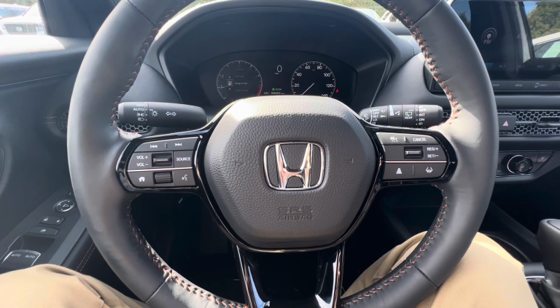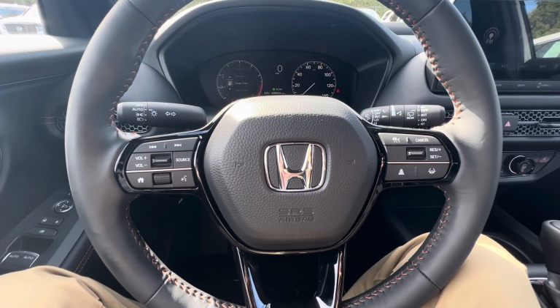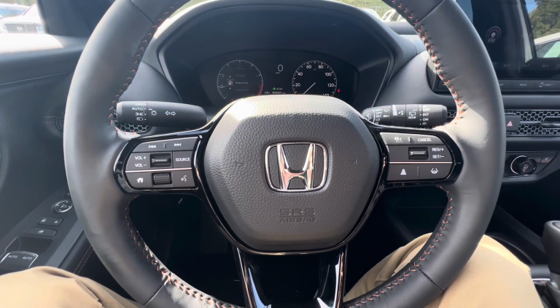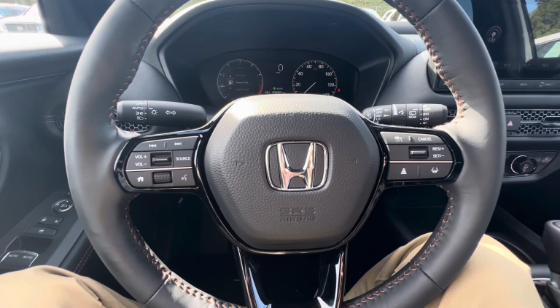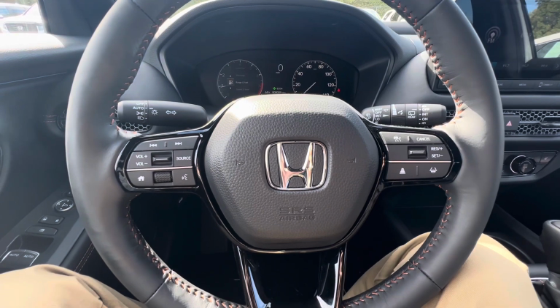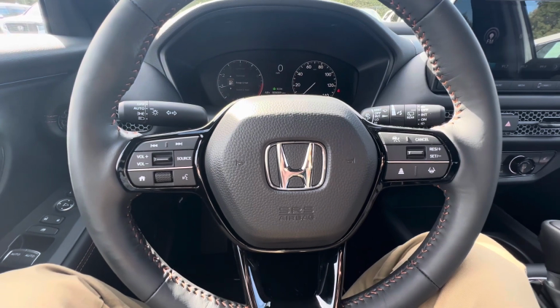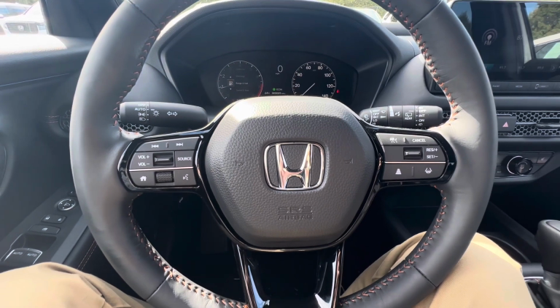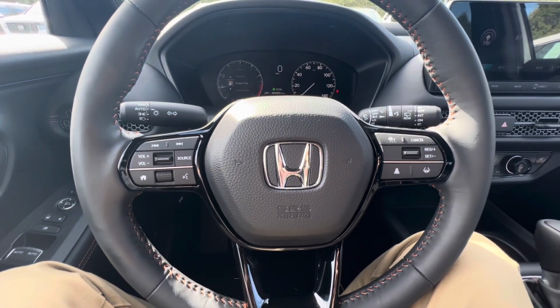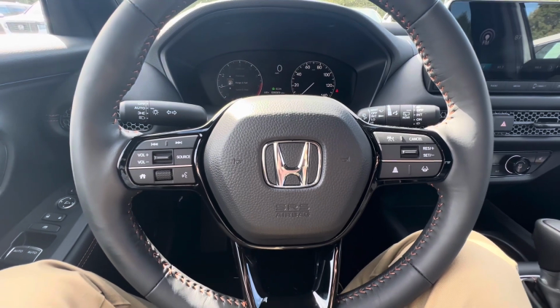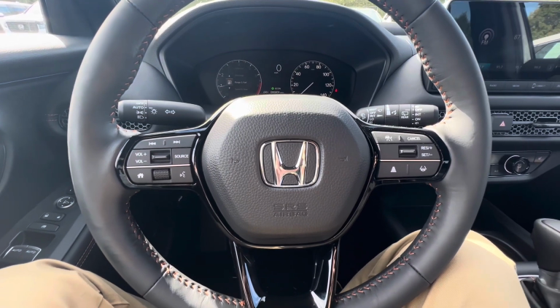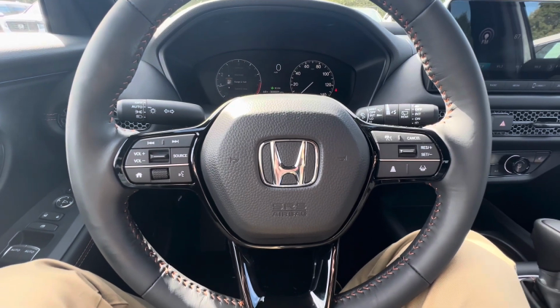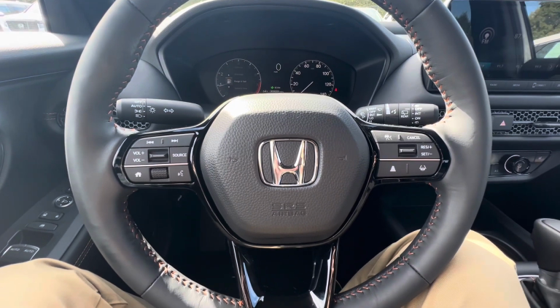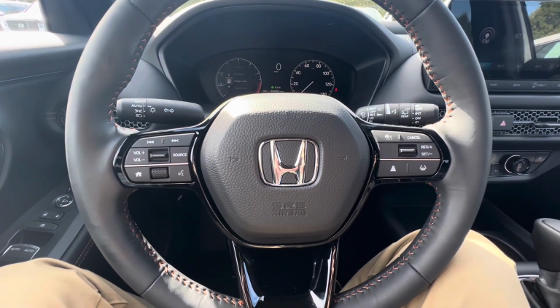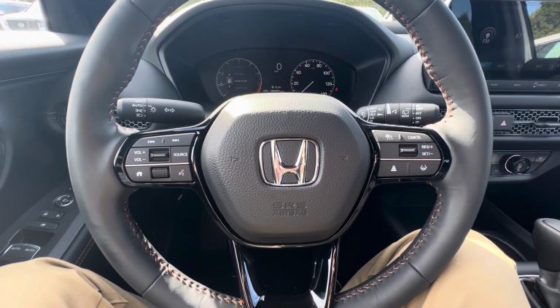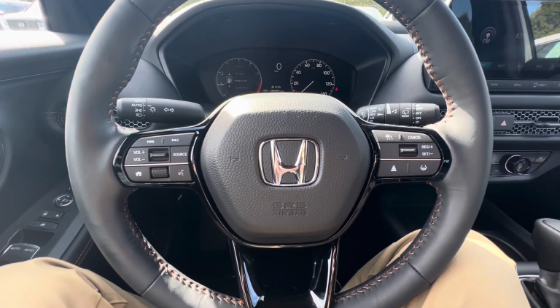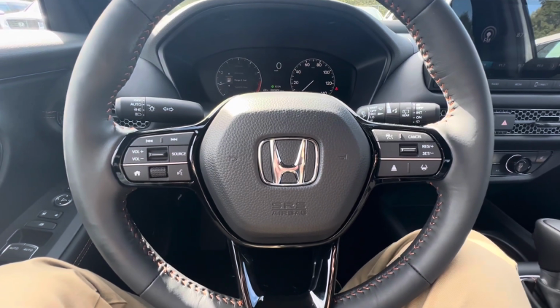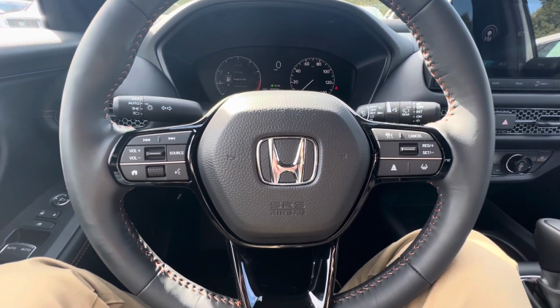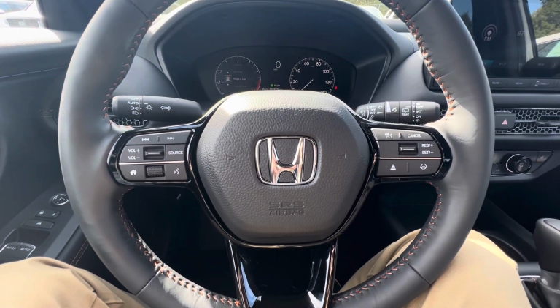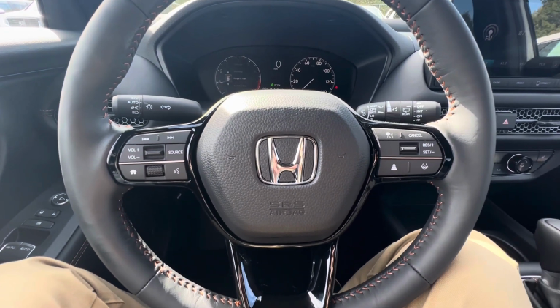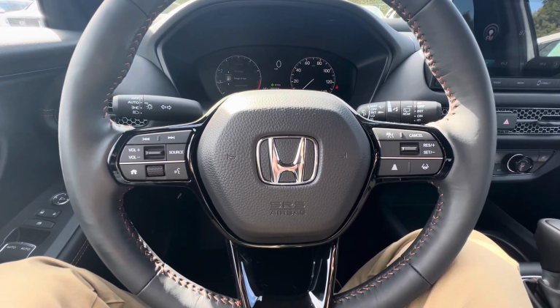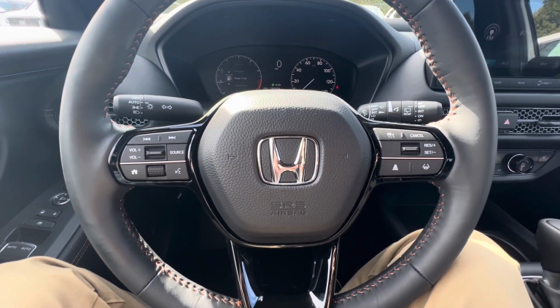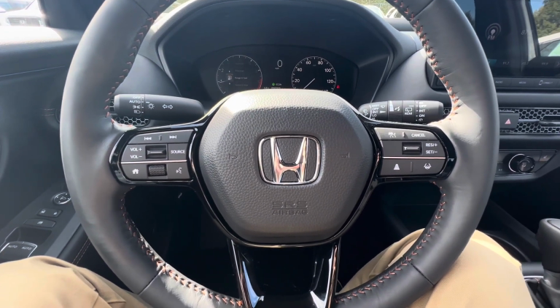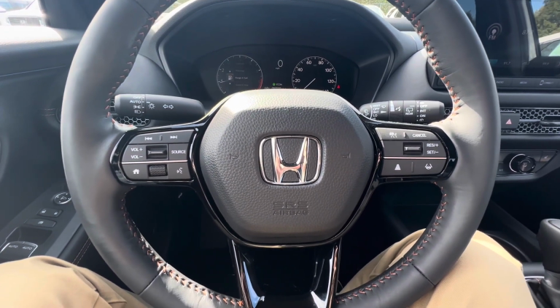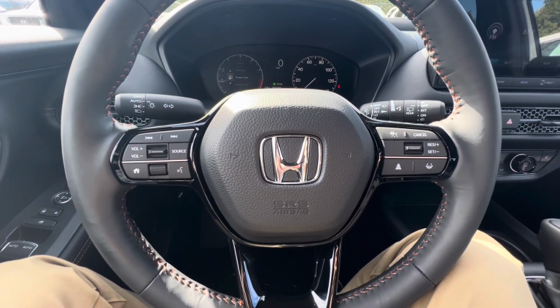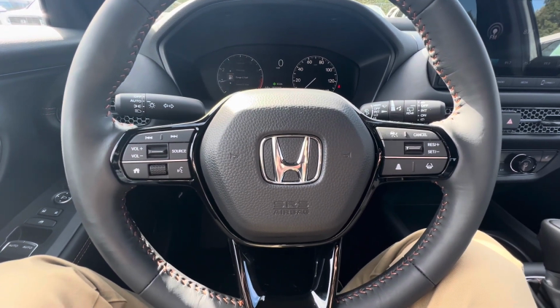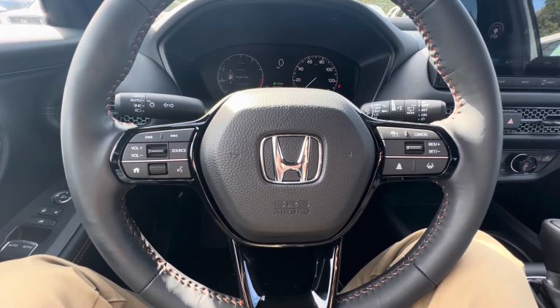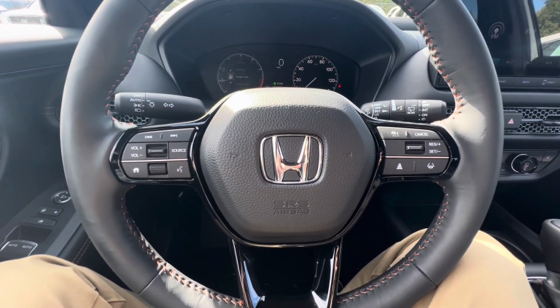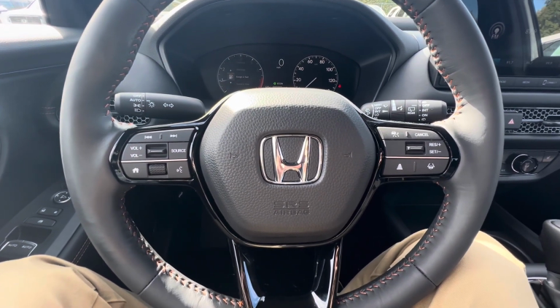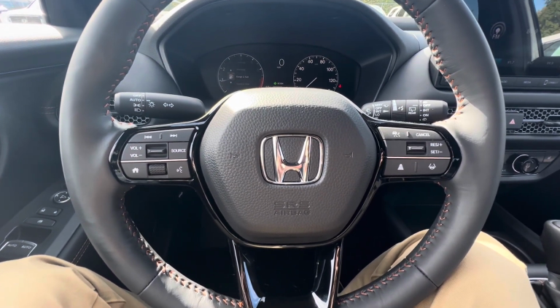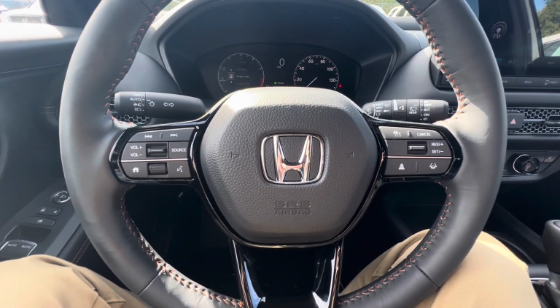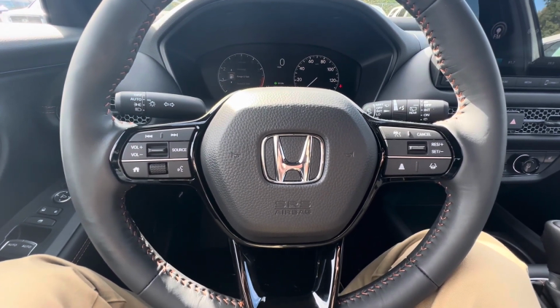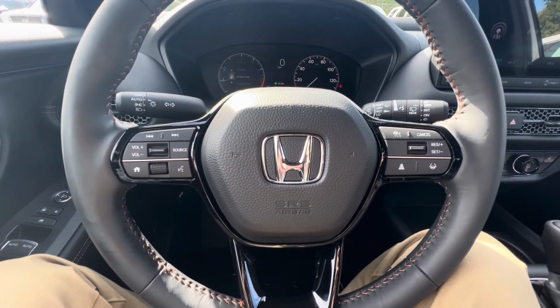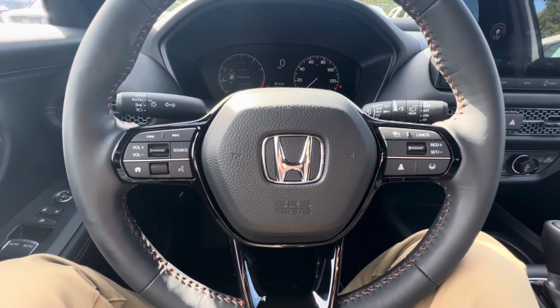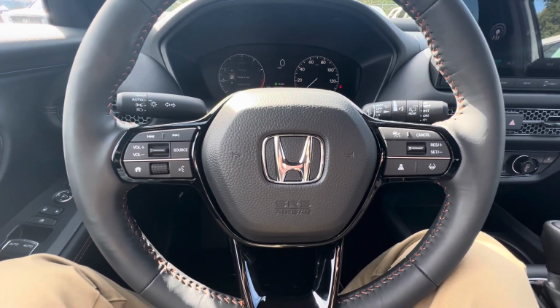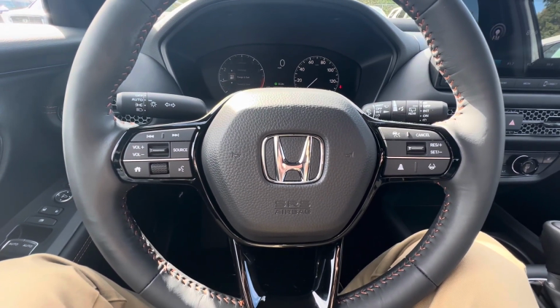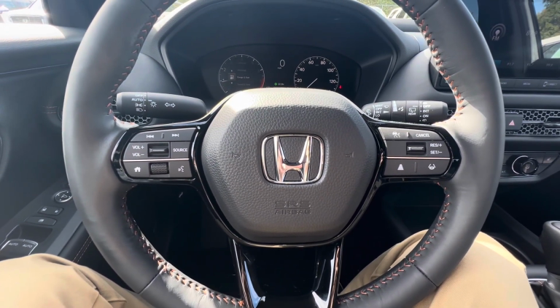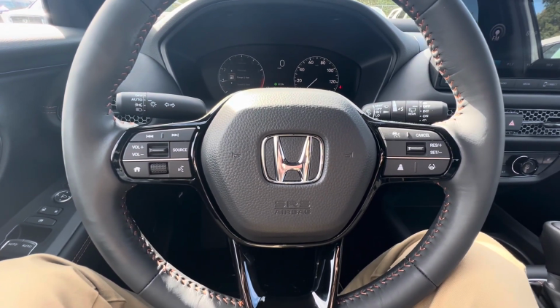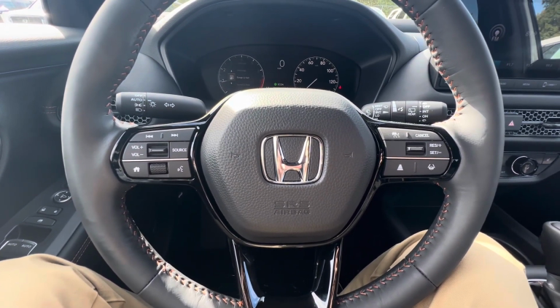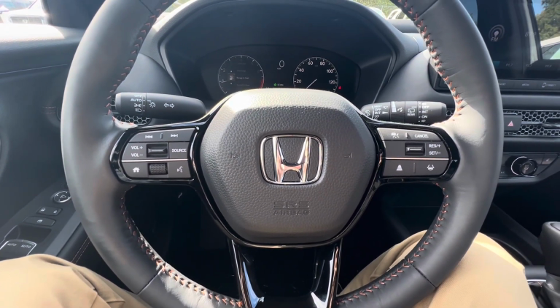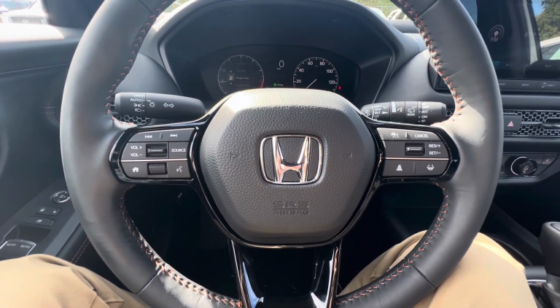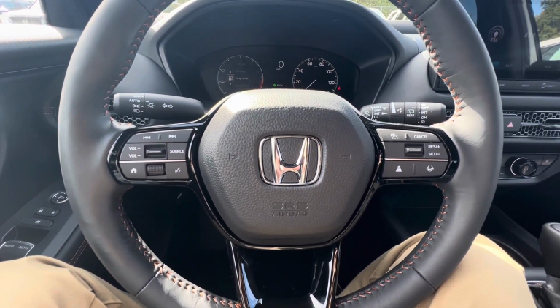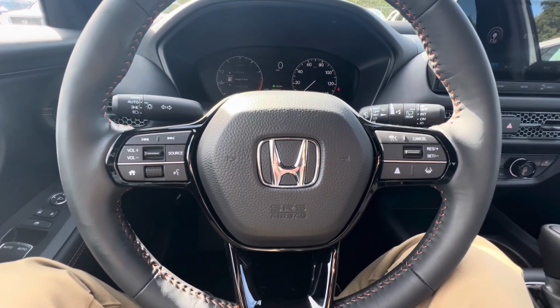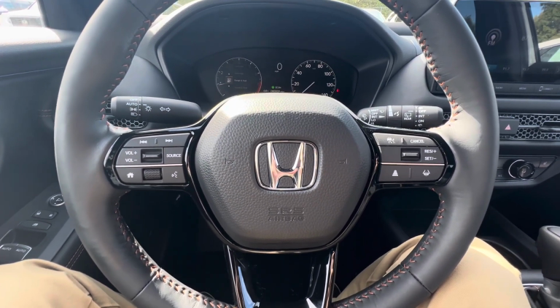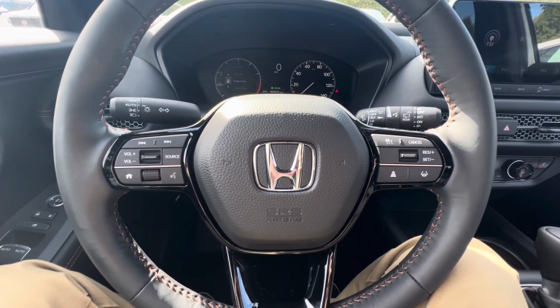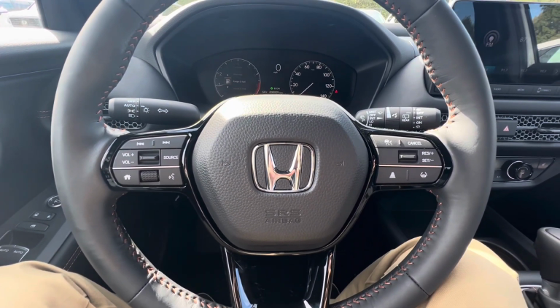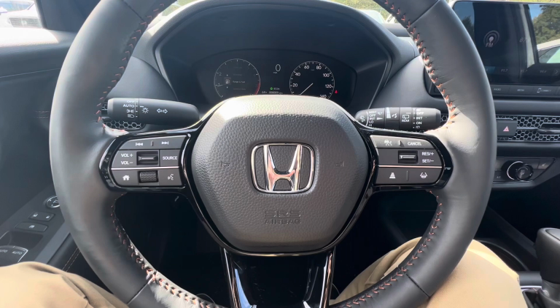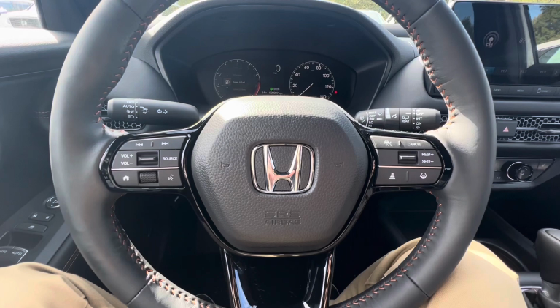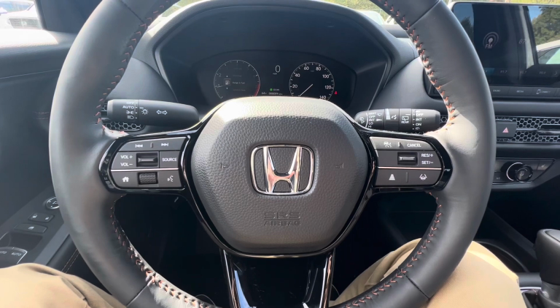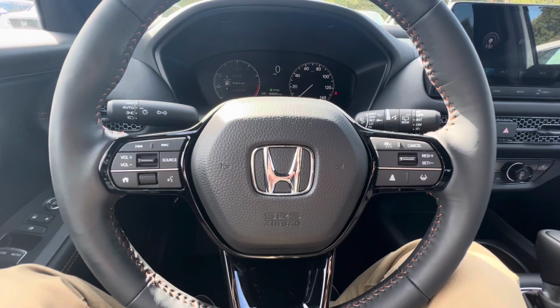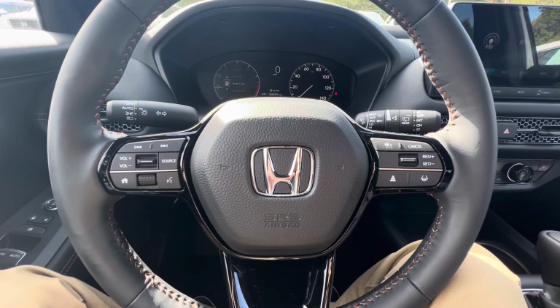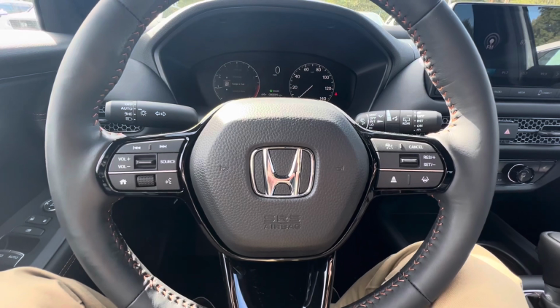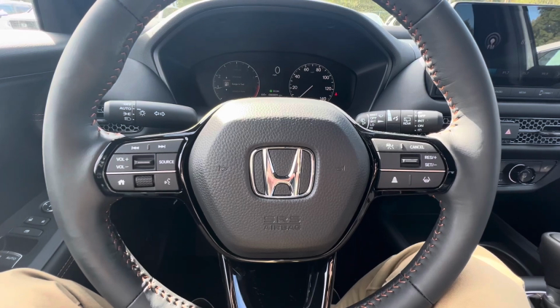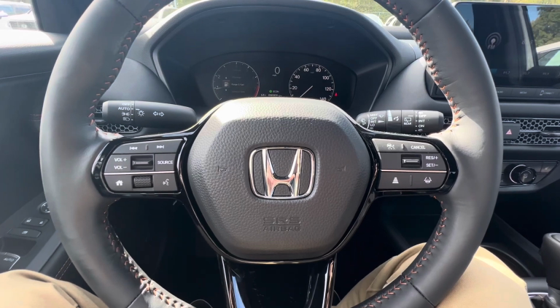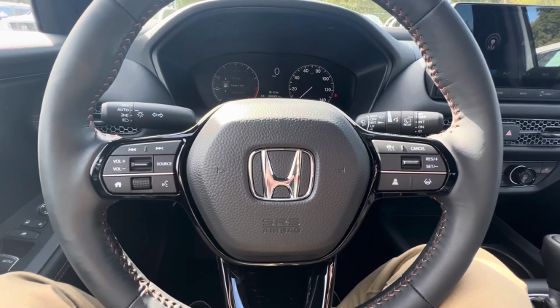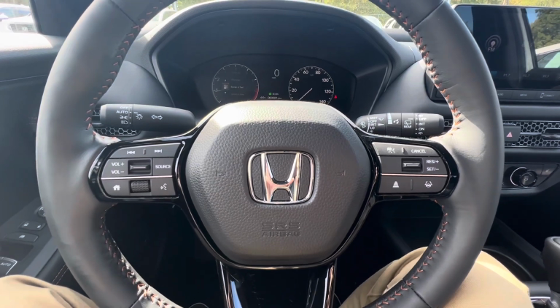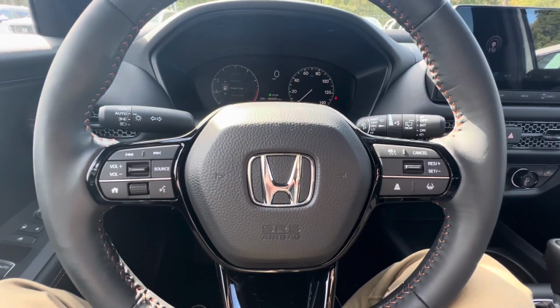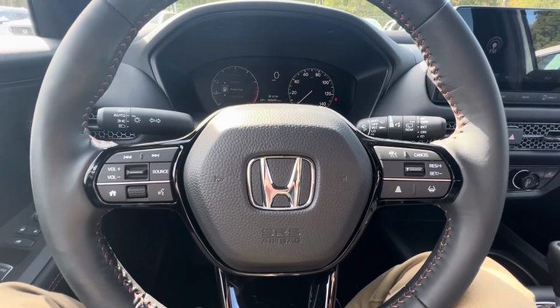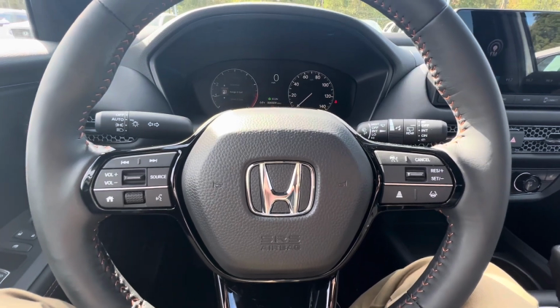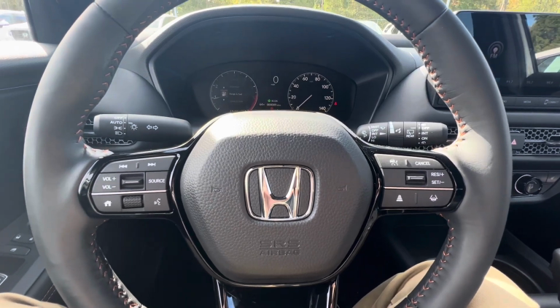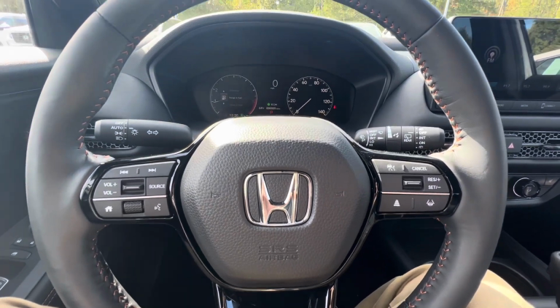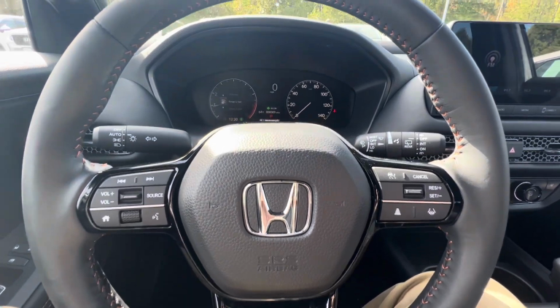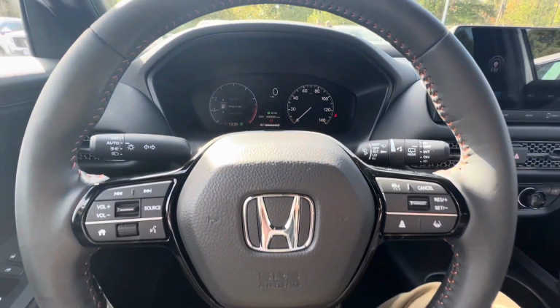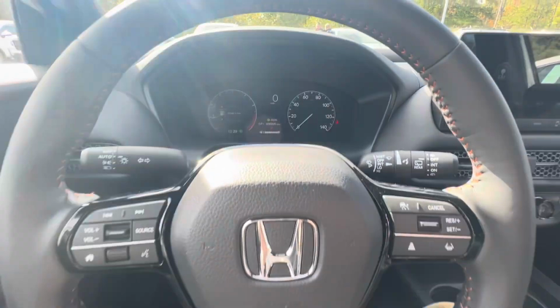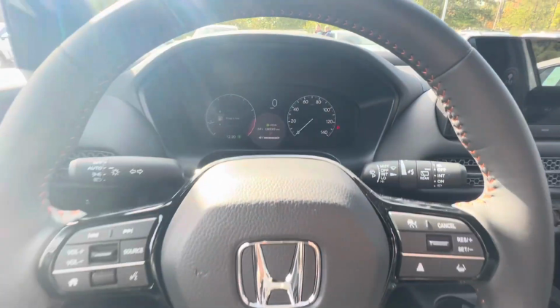And you've got your Lane Keep Assist, Adaptive Cruise Control, and your volume and phone controls on the steering wheel.